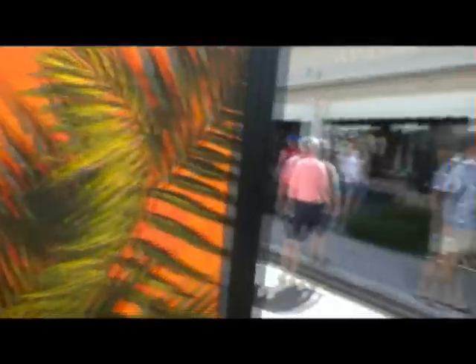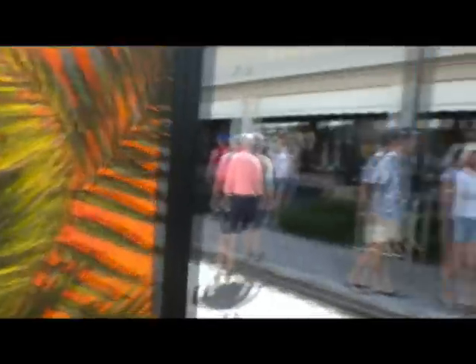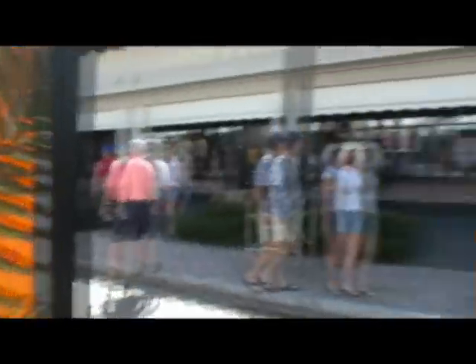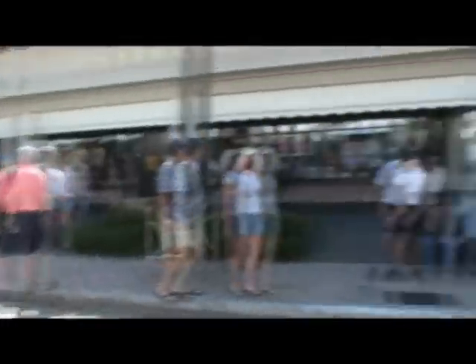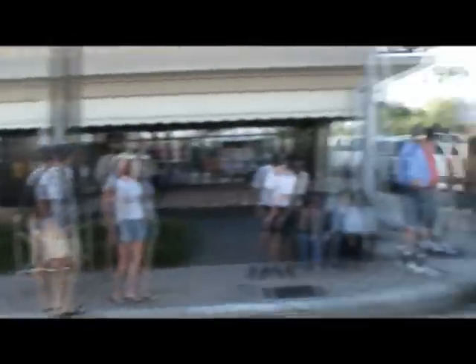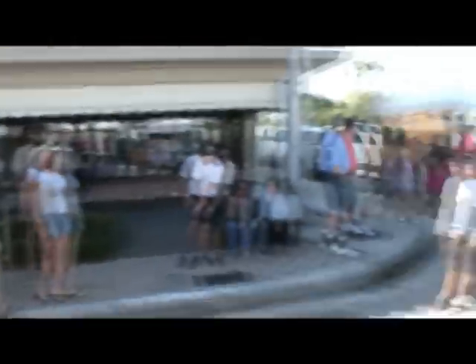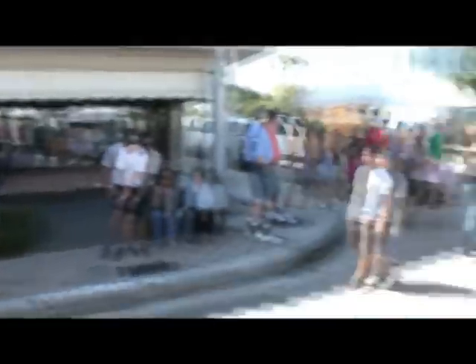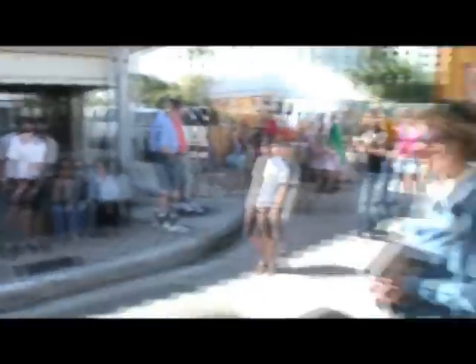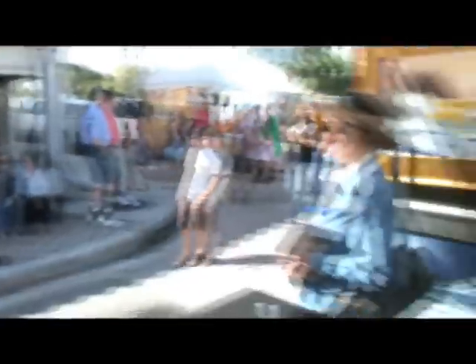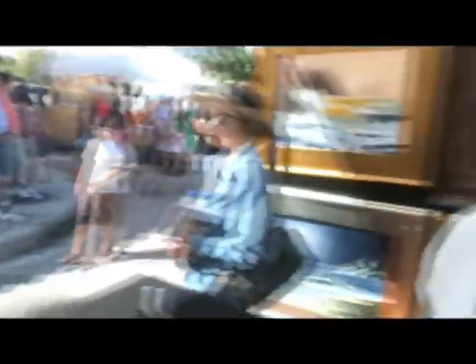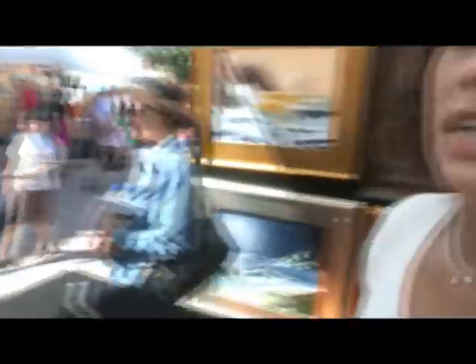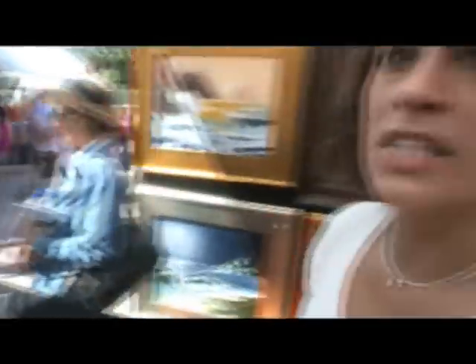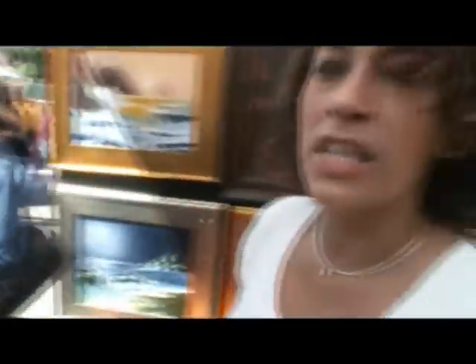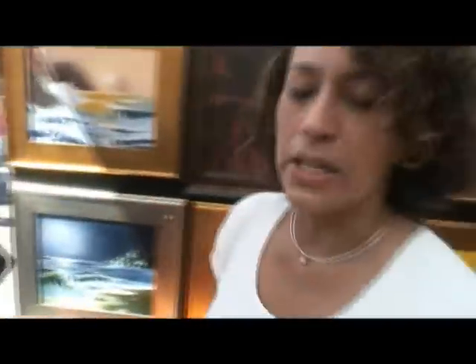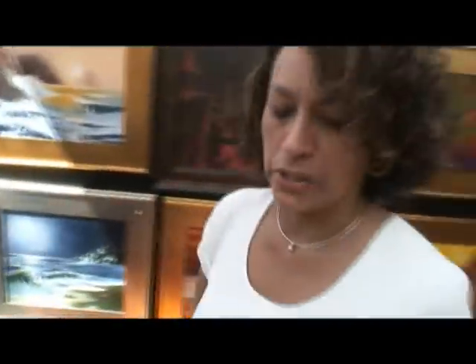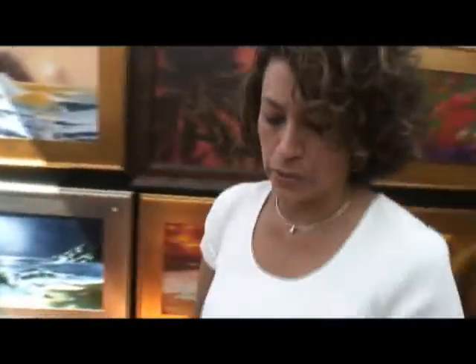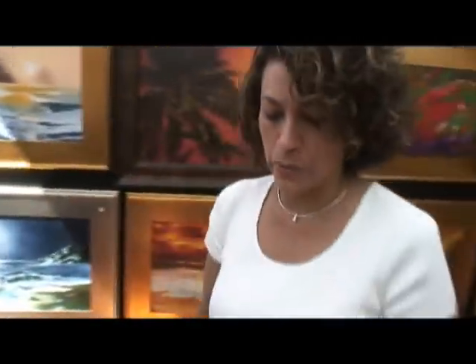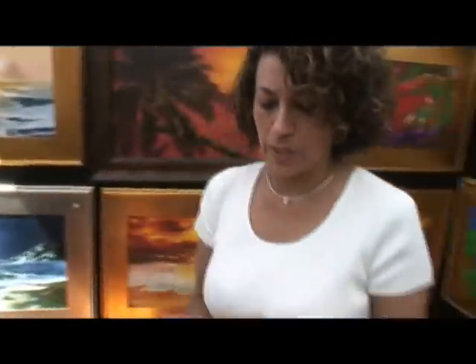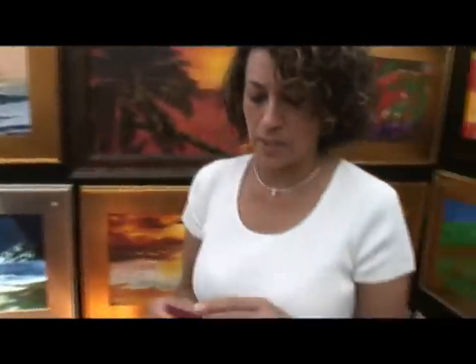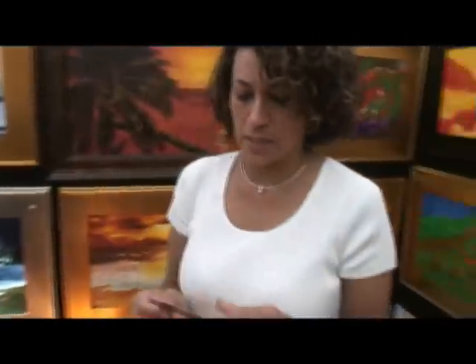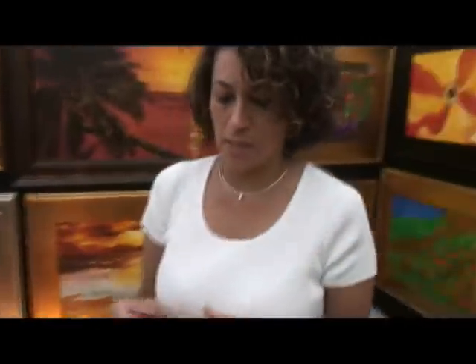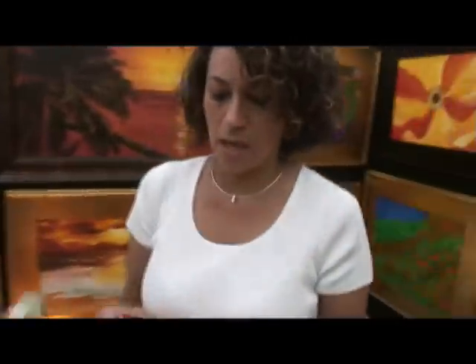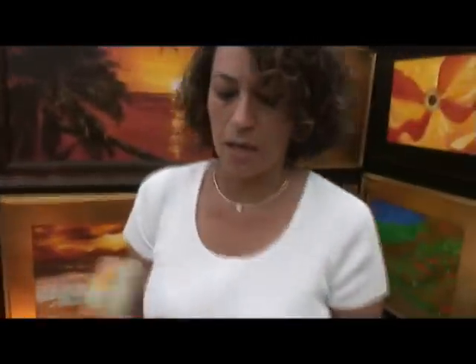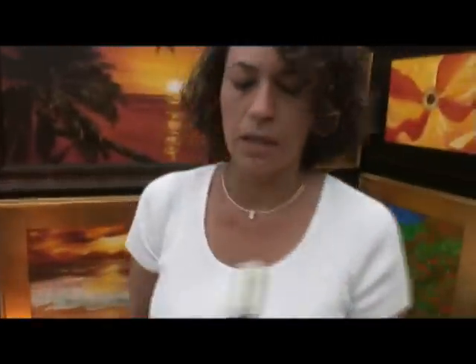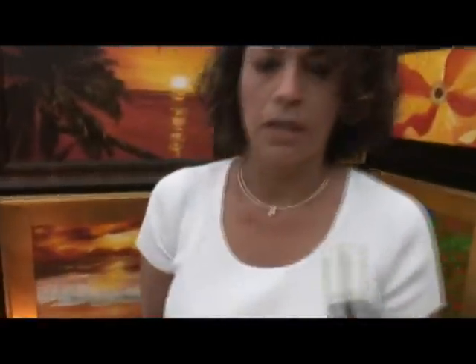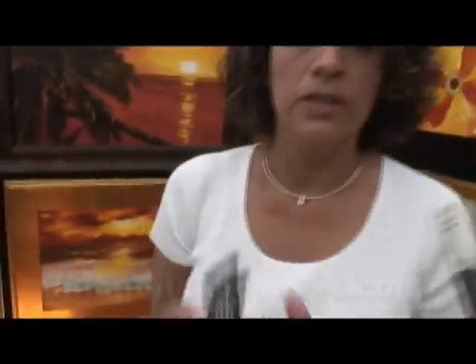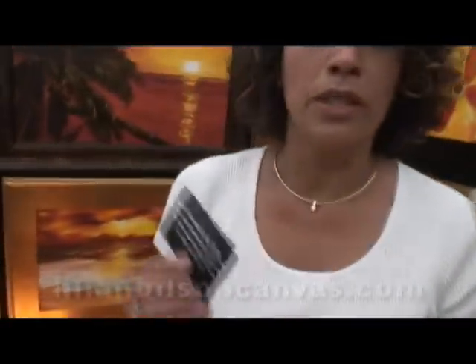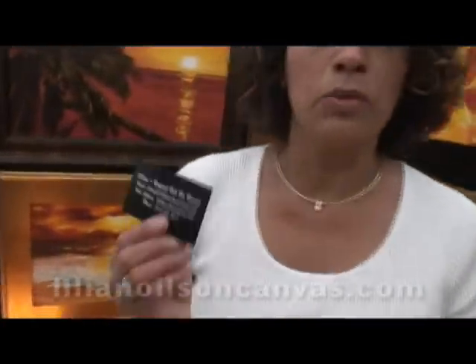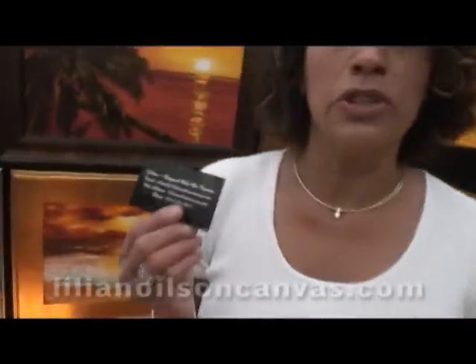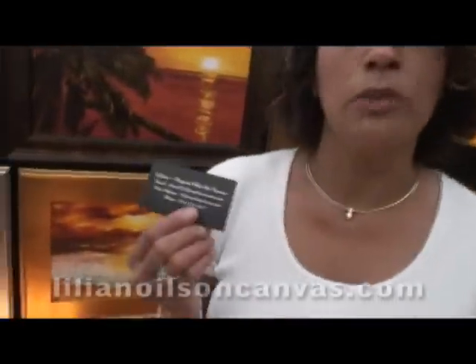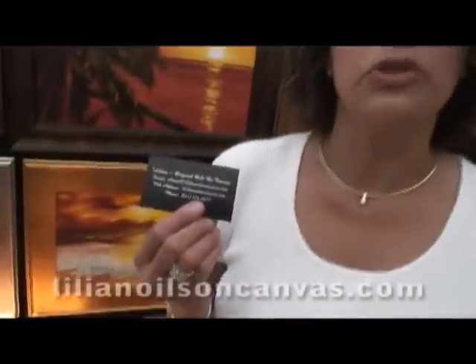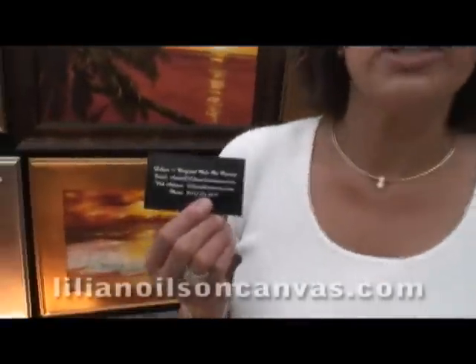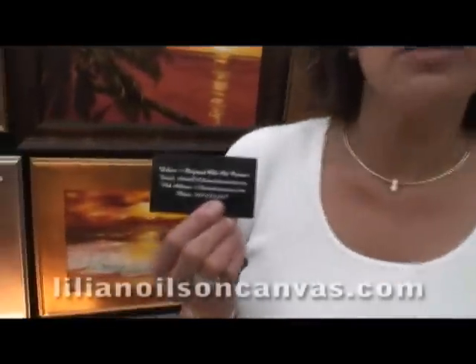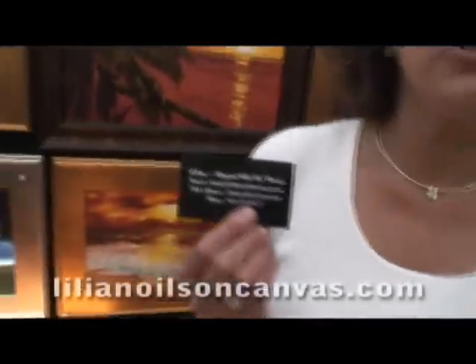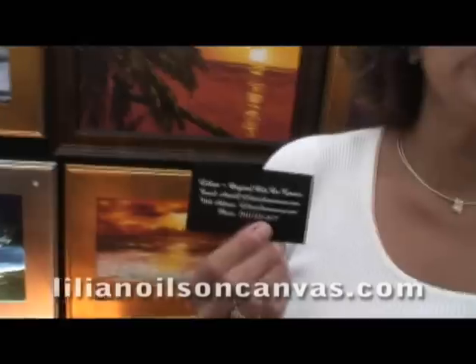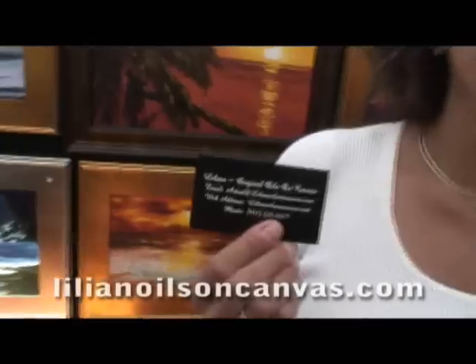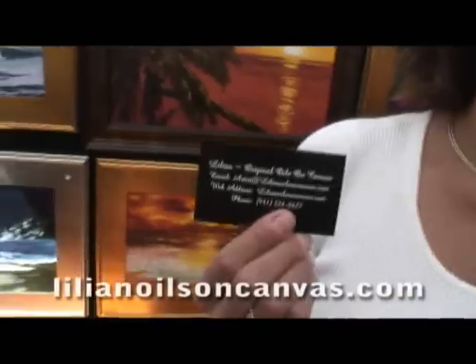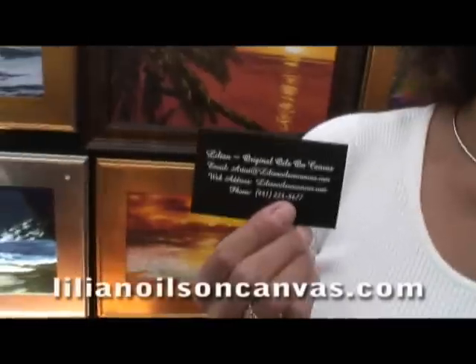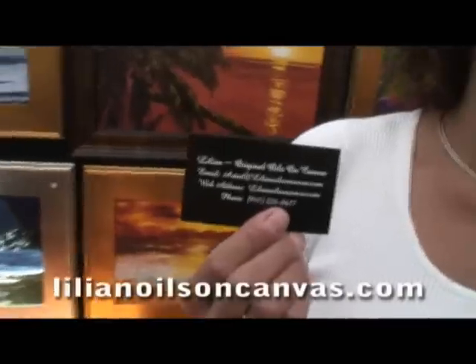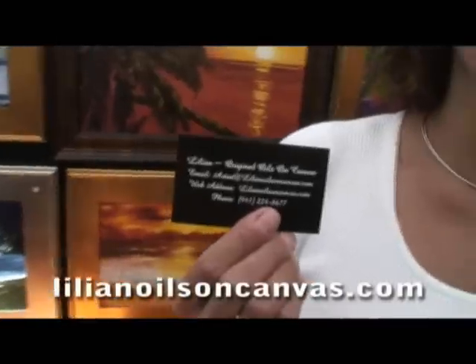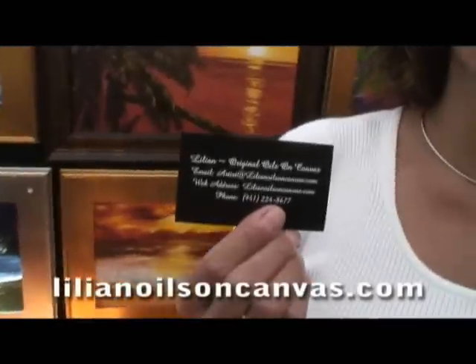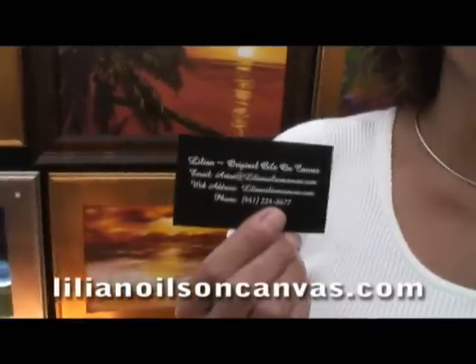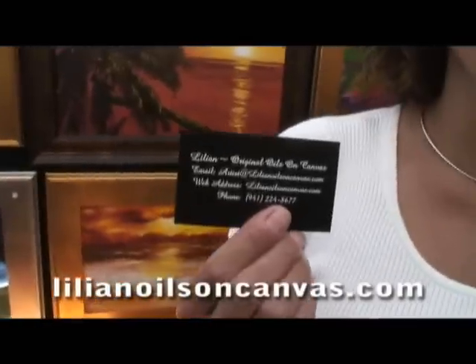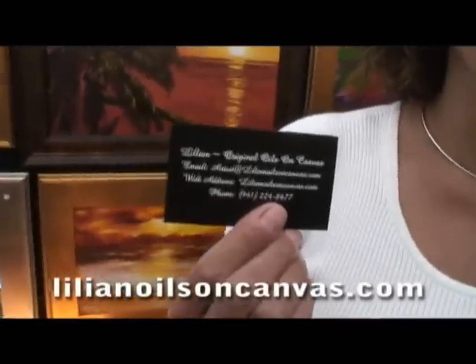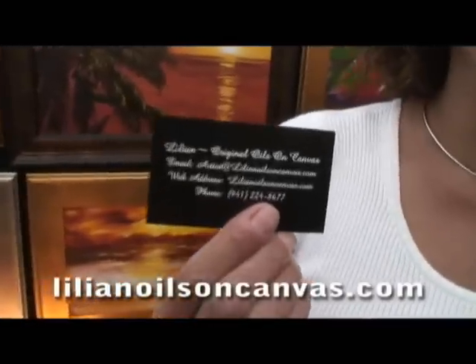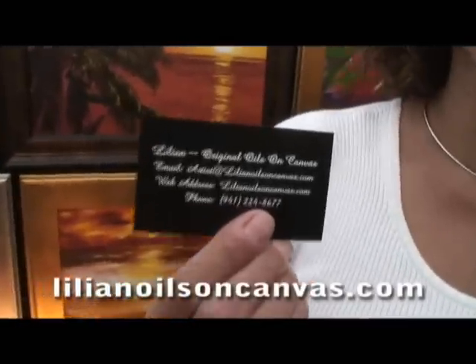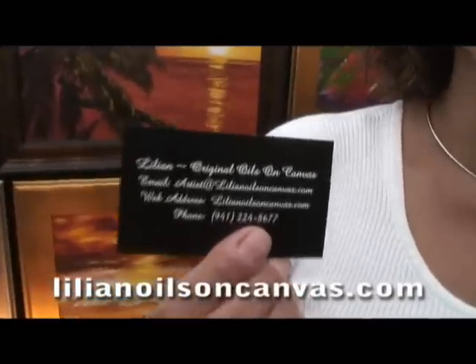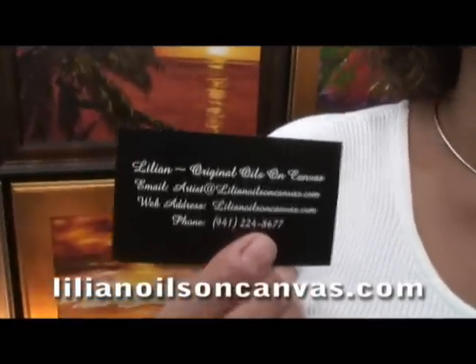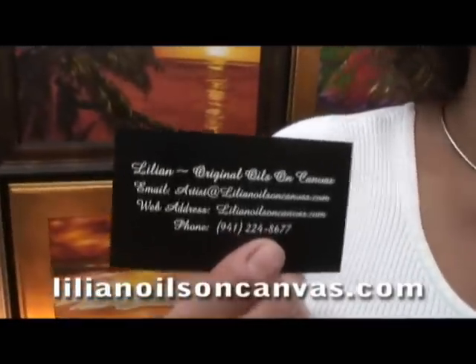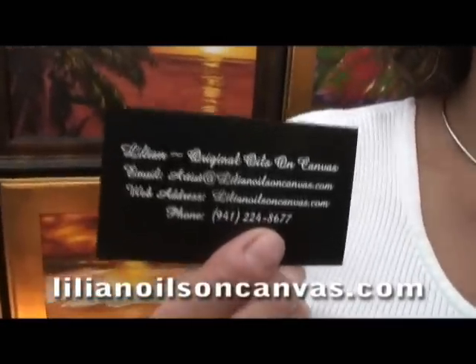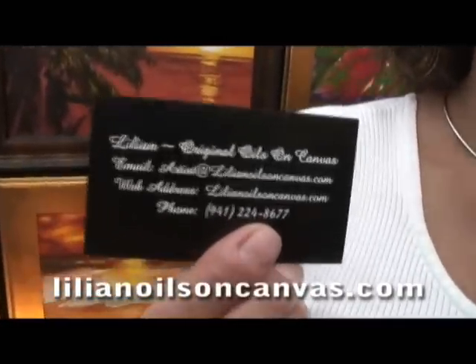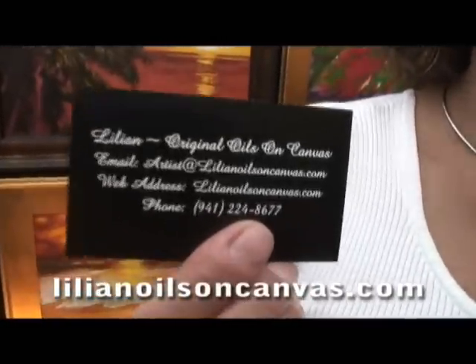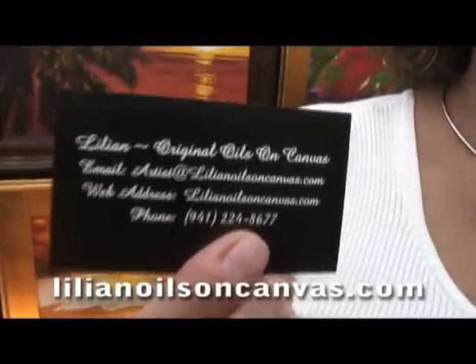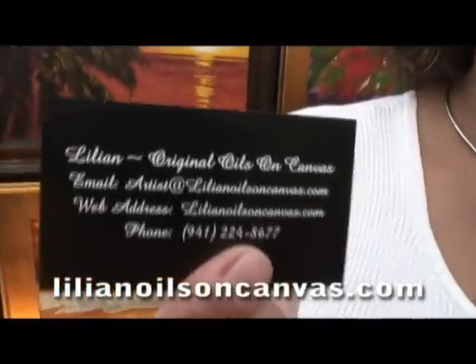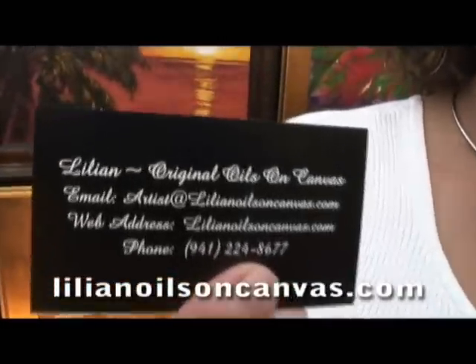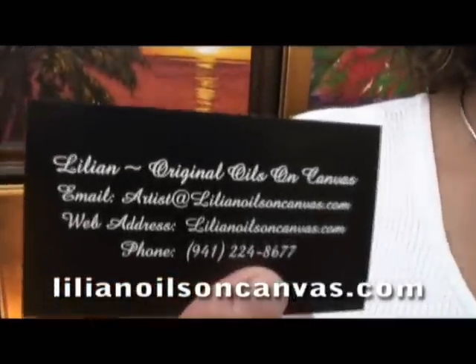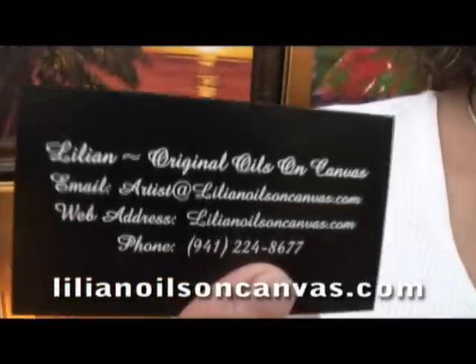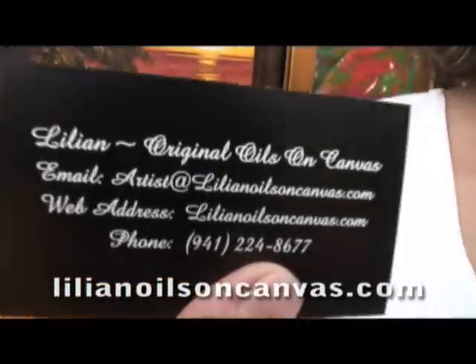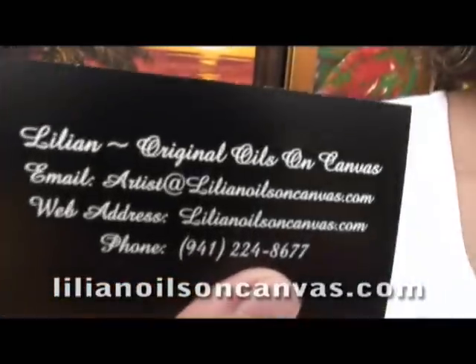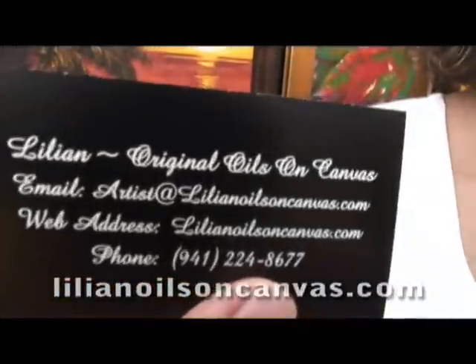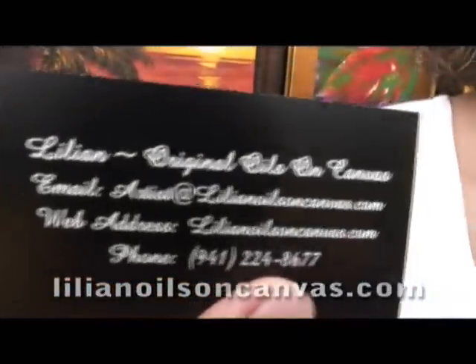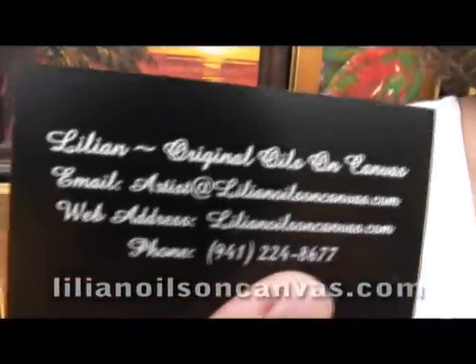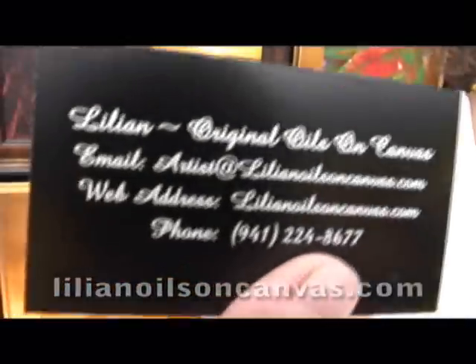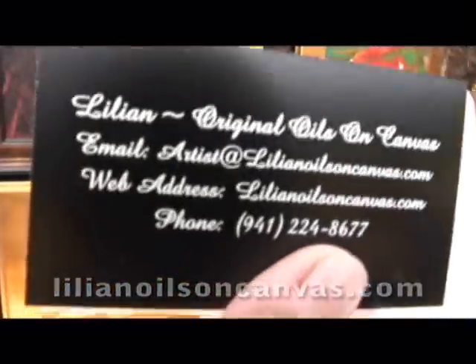Have you got a website, Lillian? It is www.lillianoilsoncanvas.com.